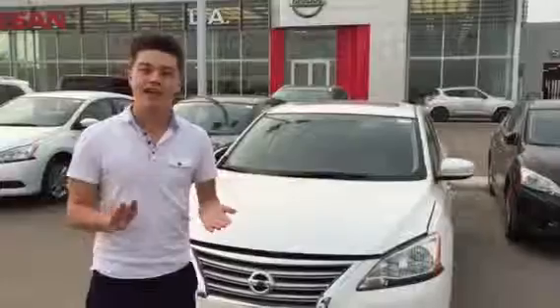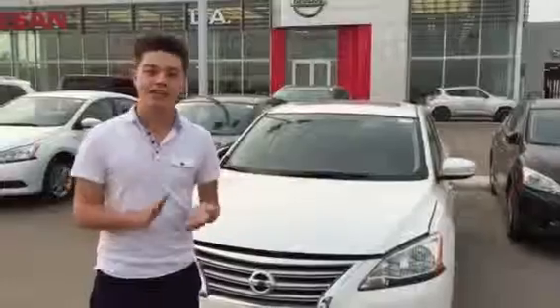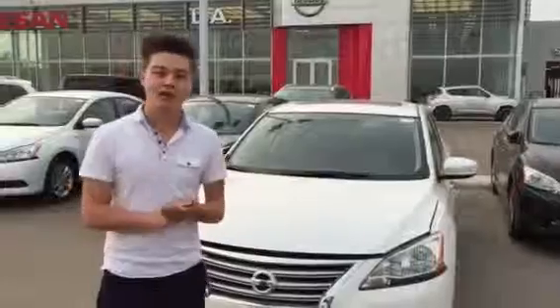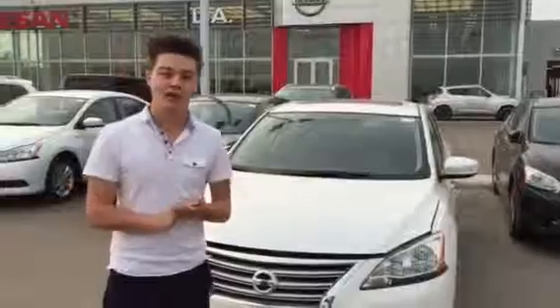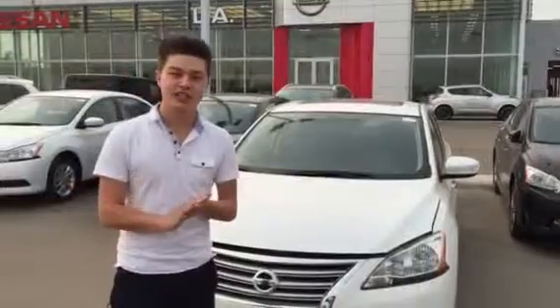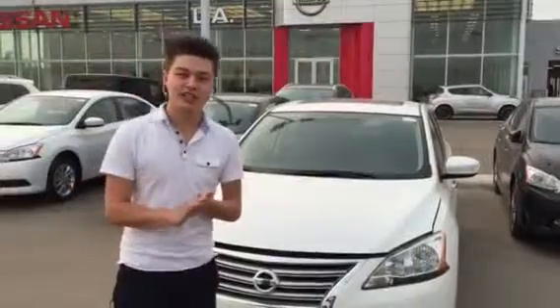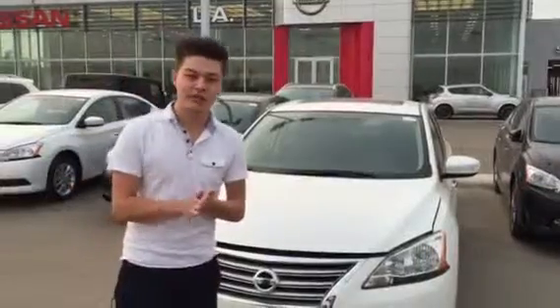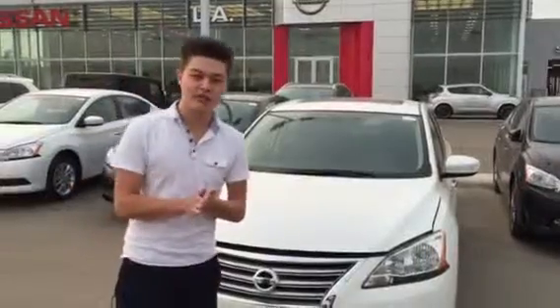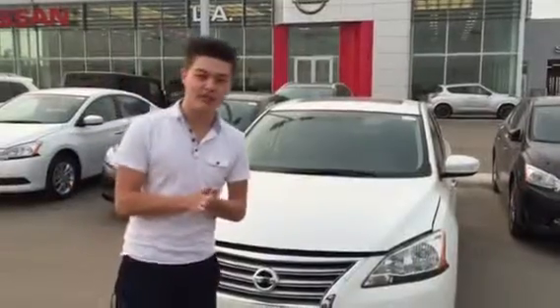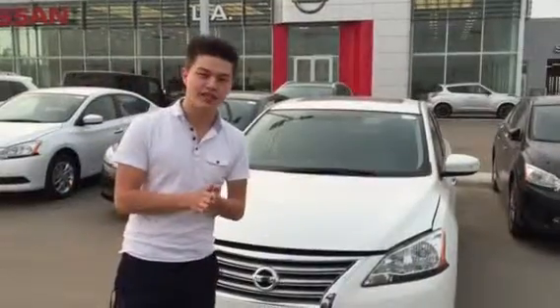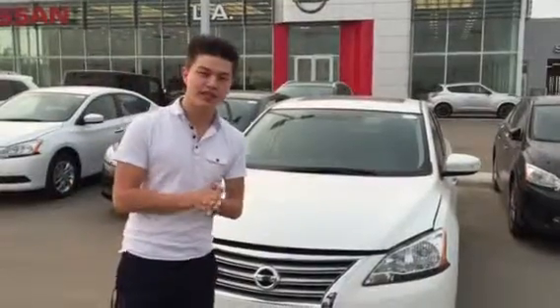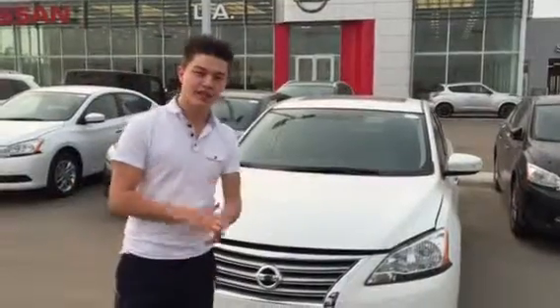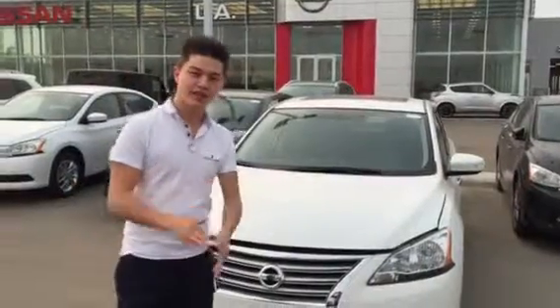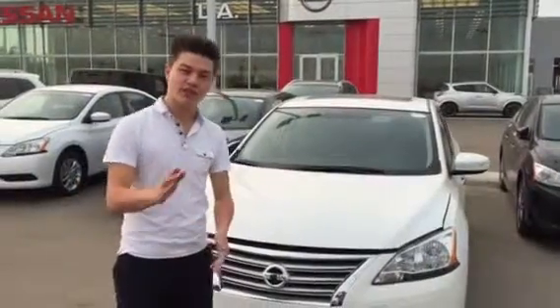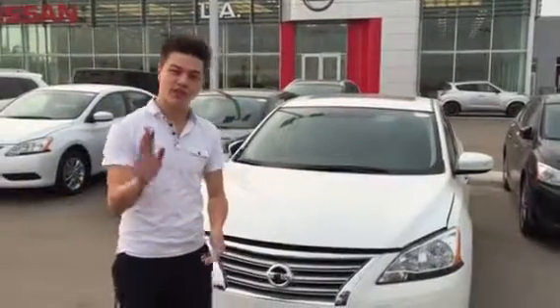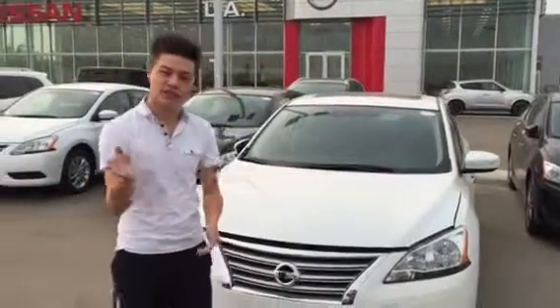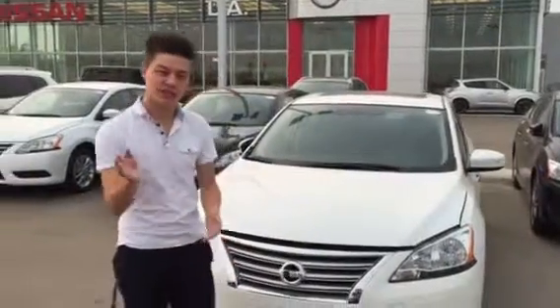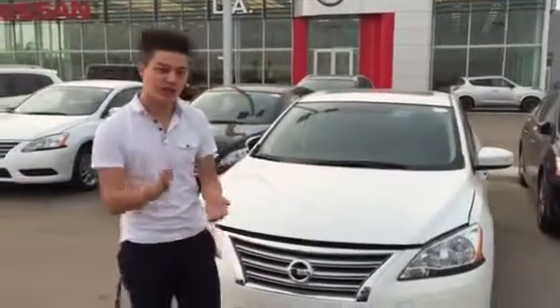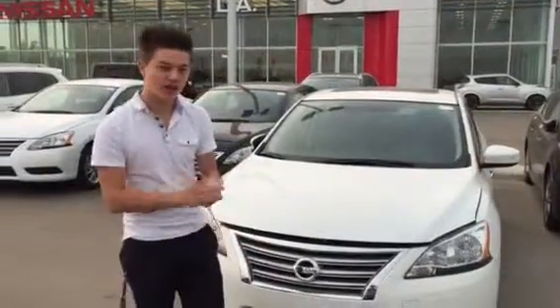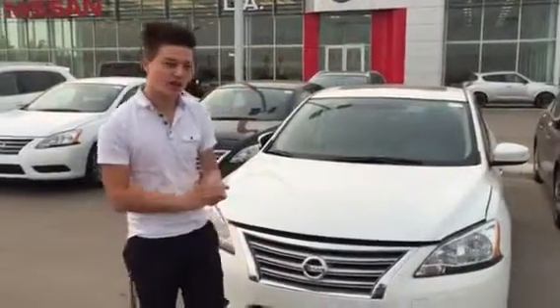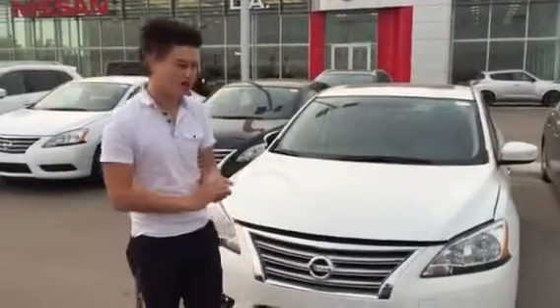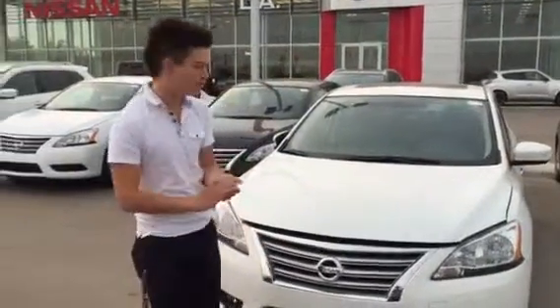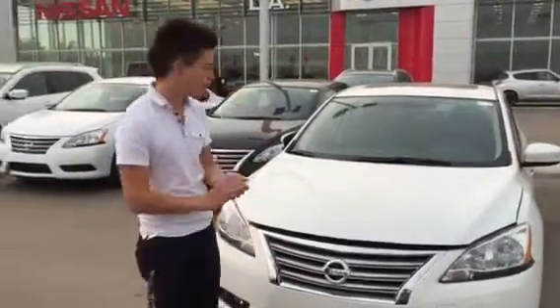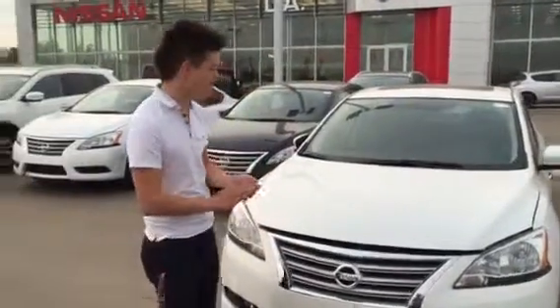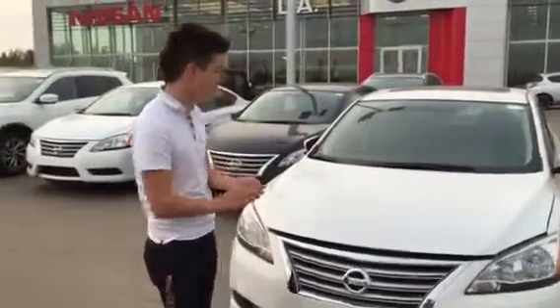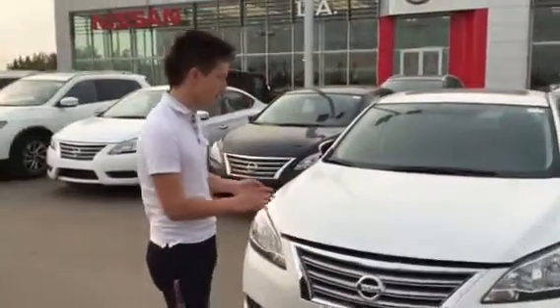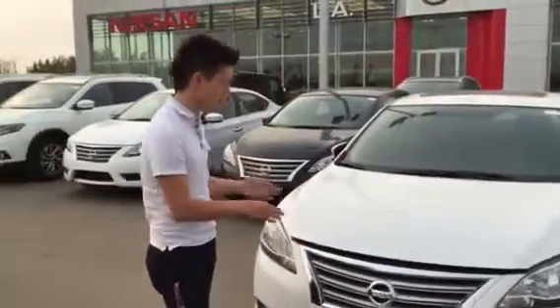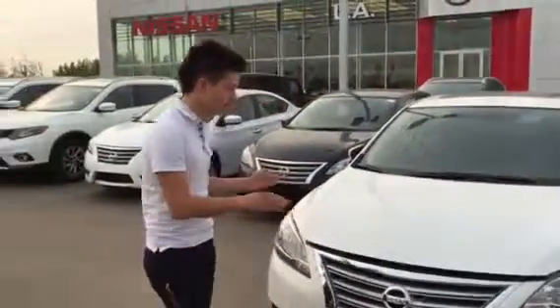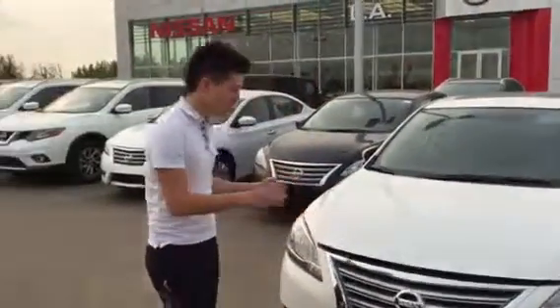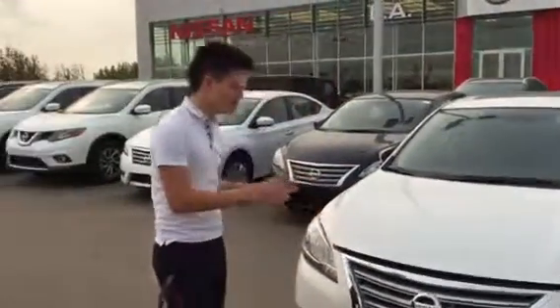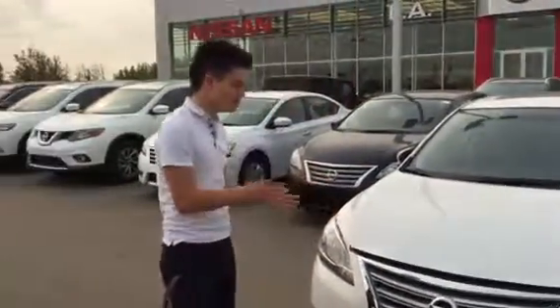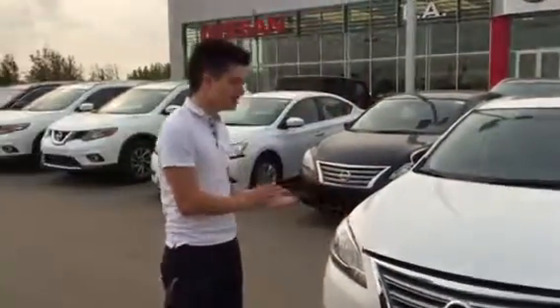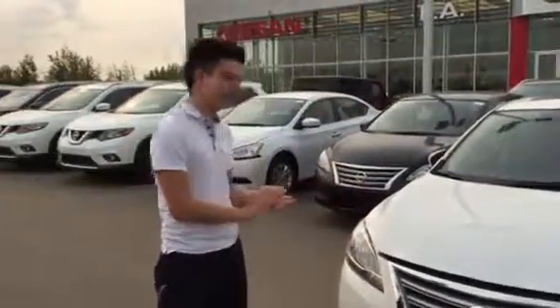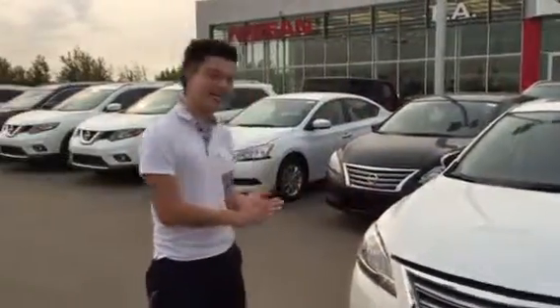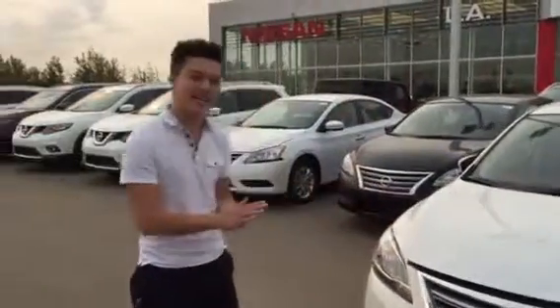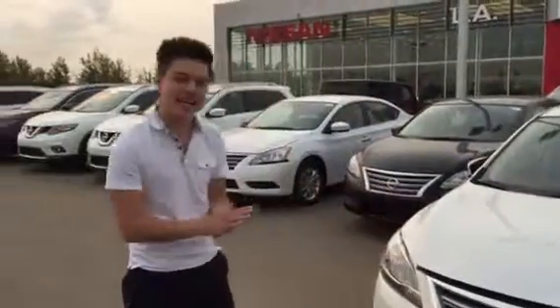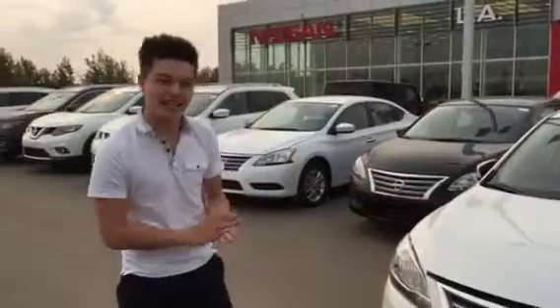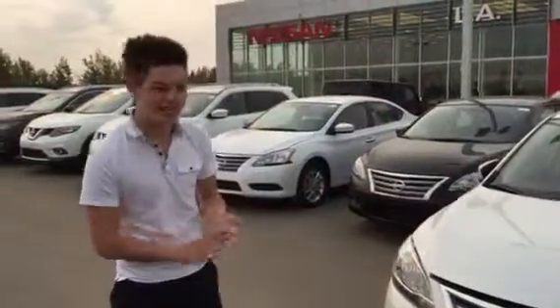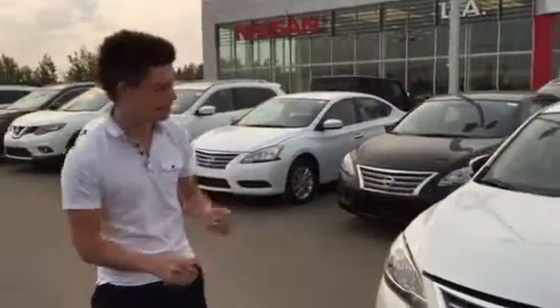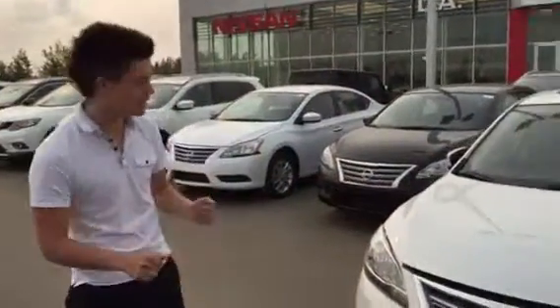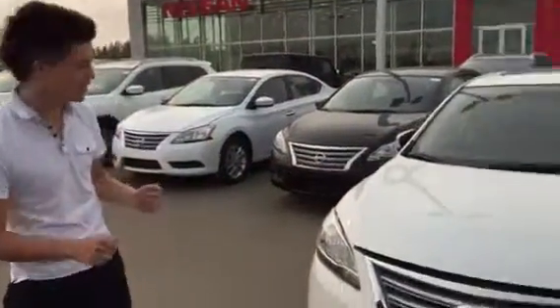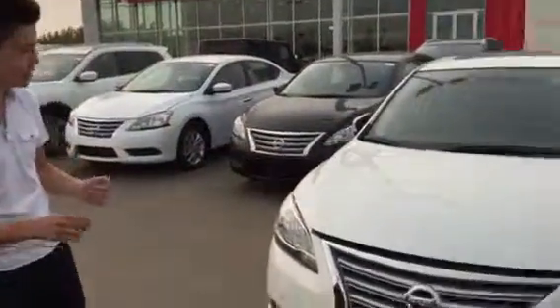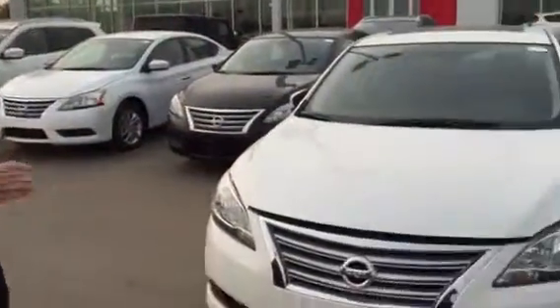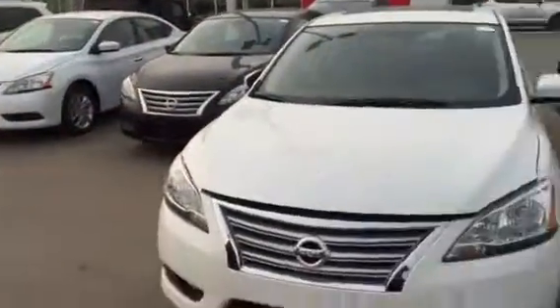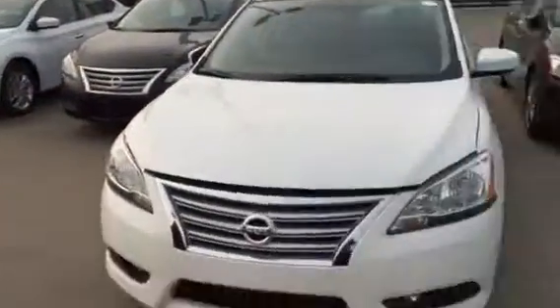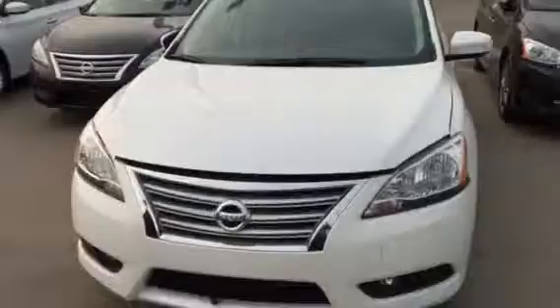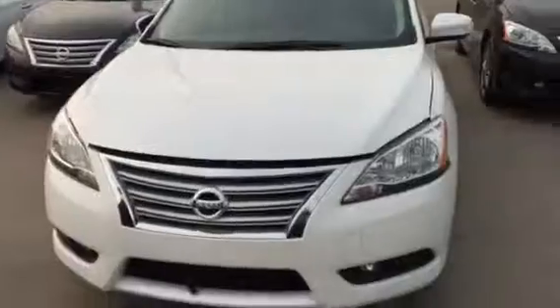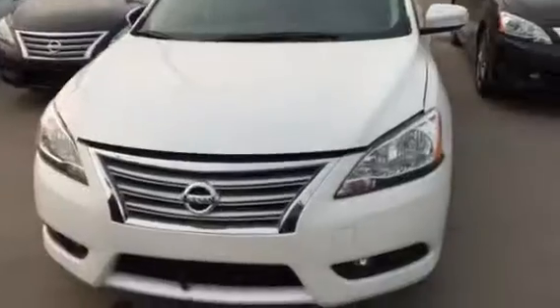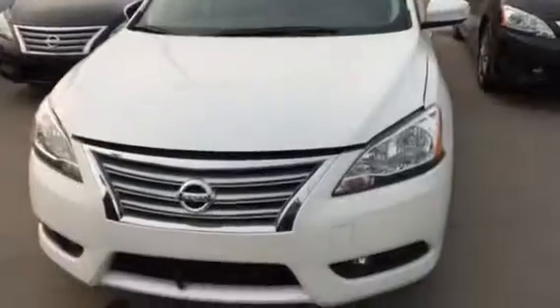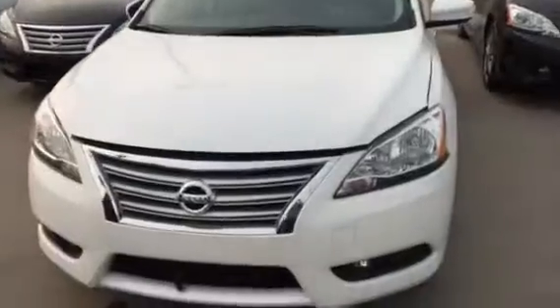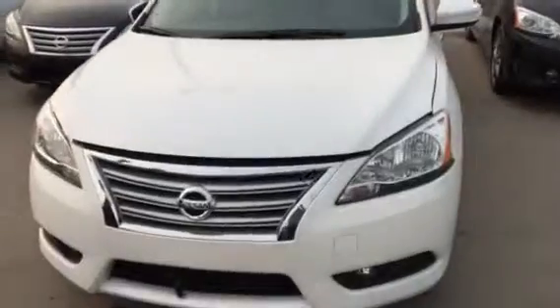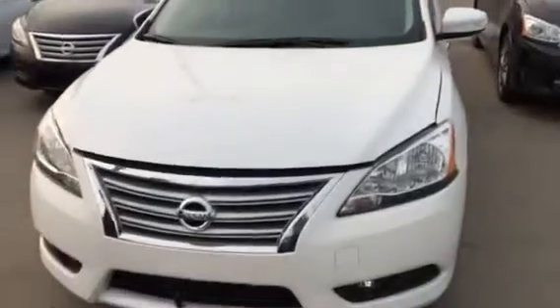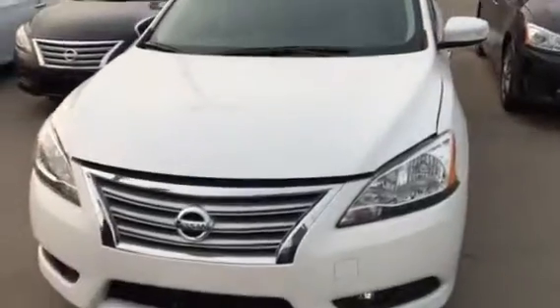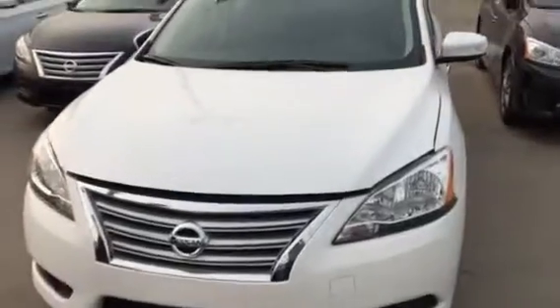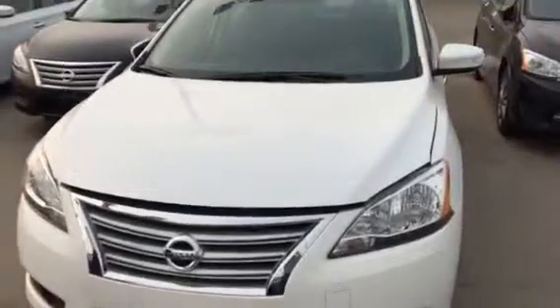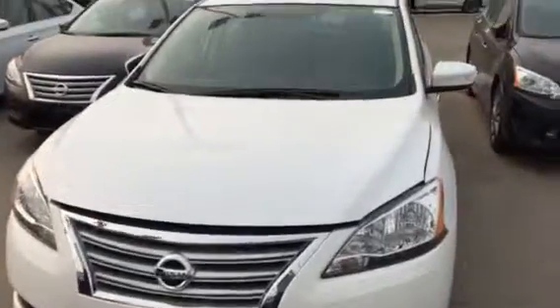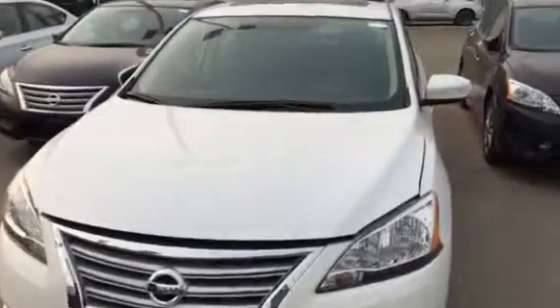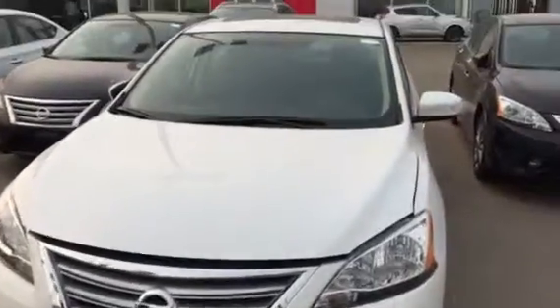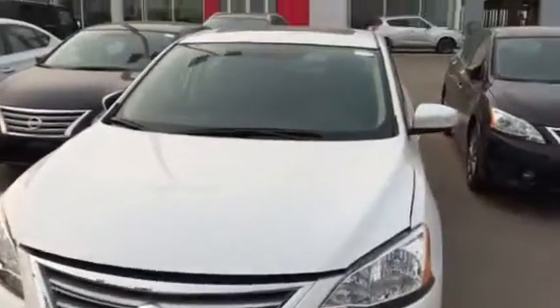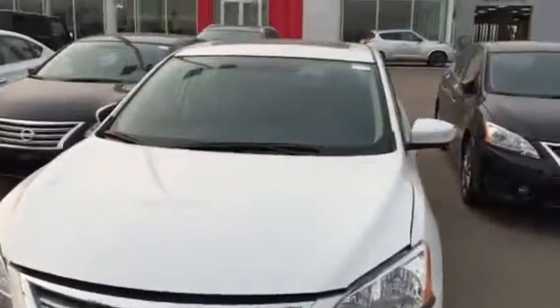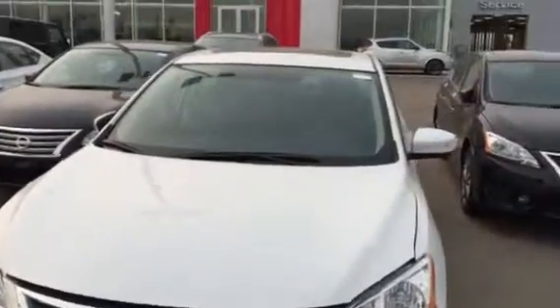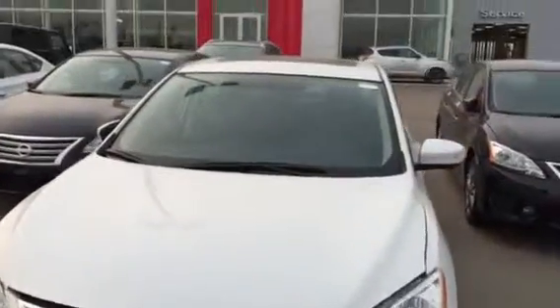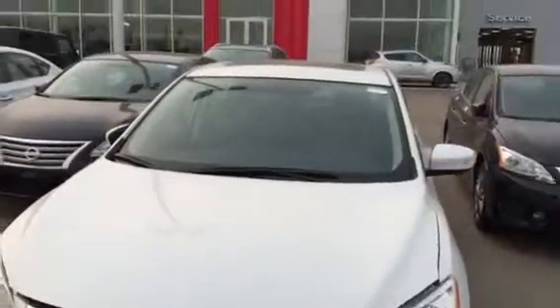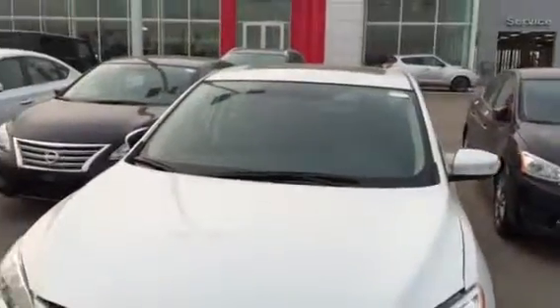Hey there Cory, it's James from L.A. Nissan. We just talked on the phone about your new Nissan SL Sentra. I just wanted to quickly show you what it's all about.